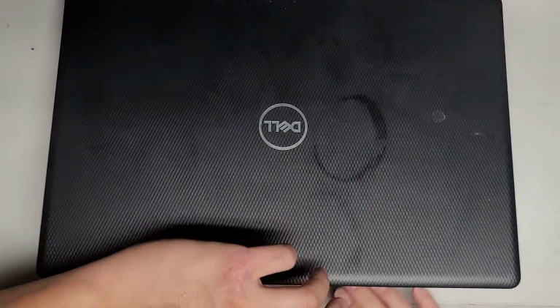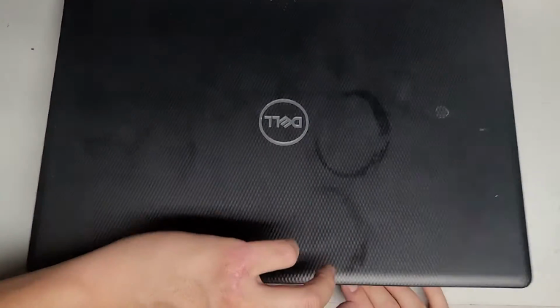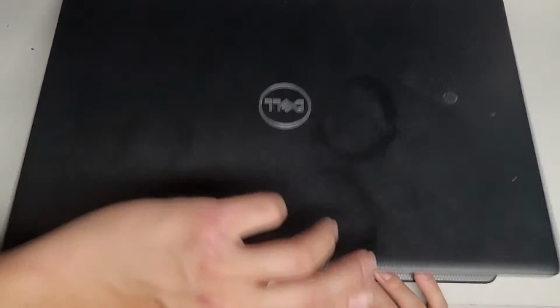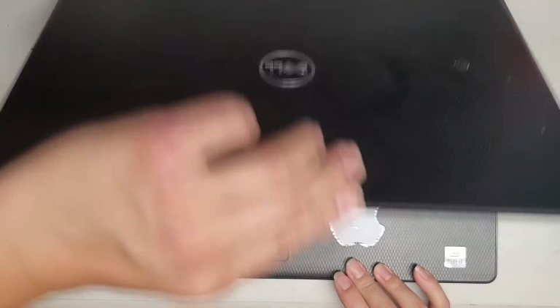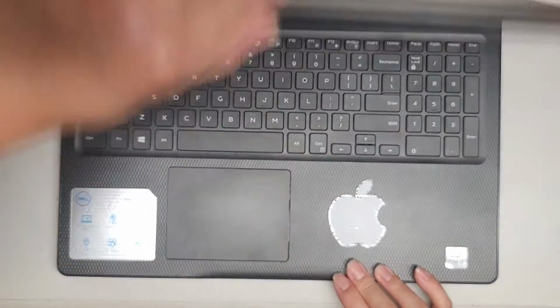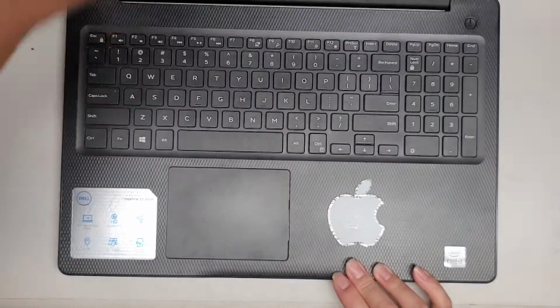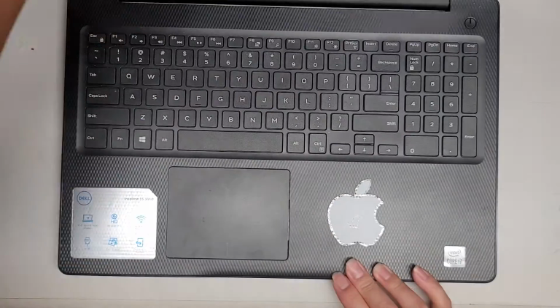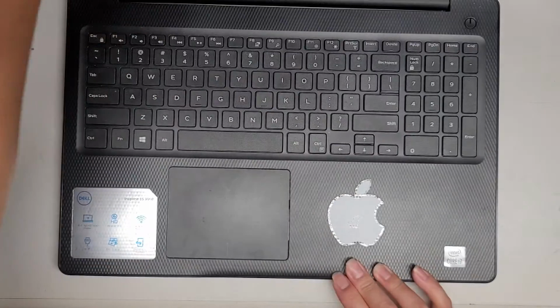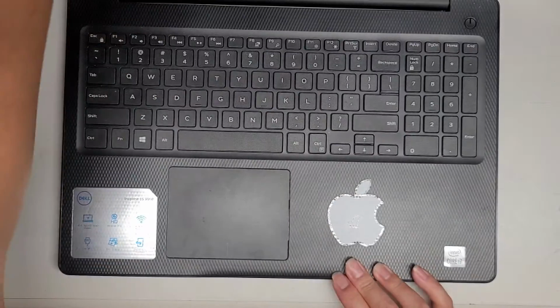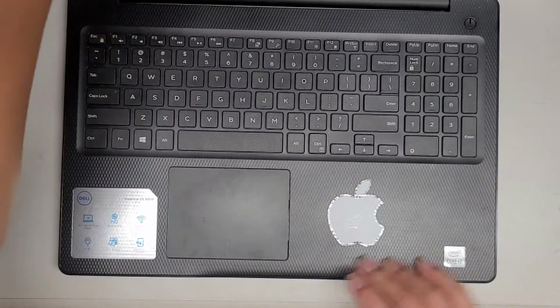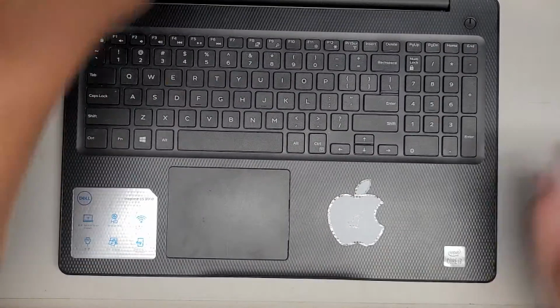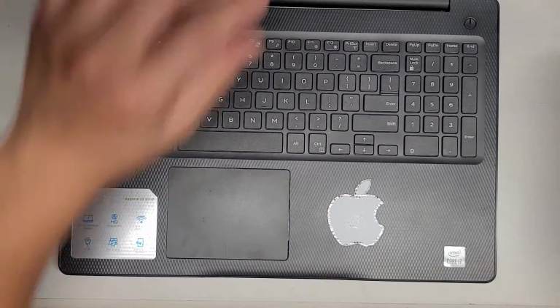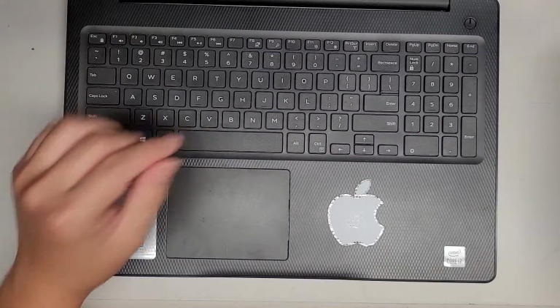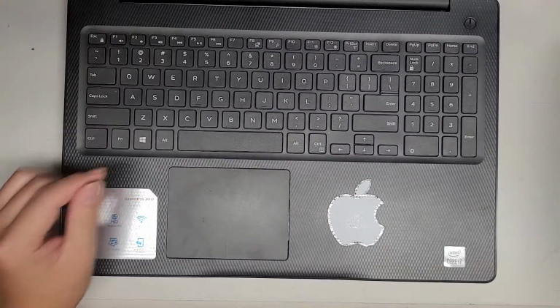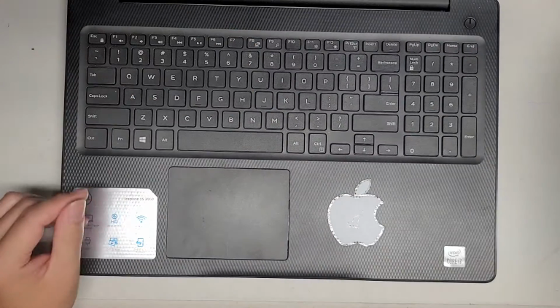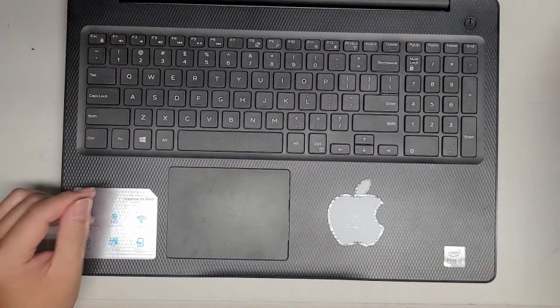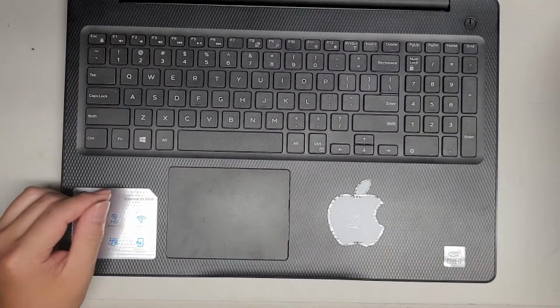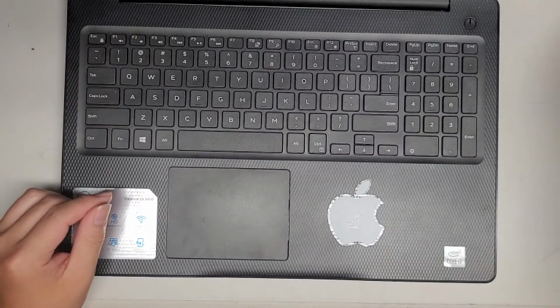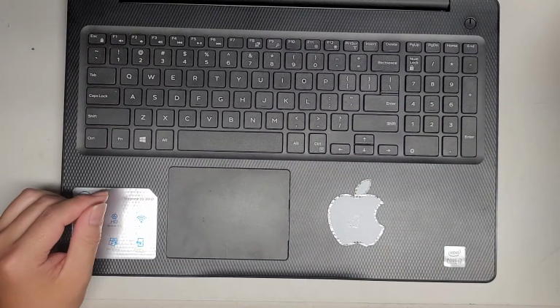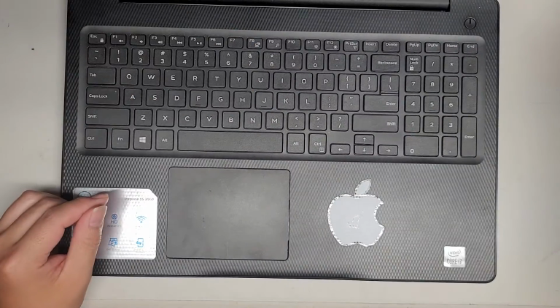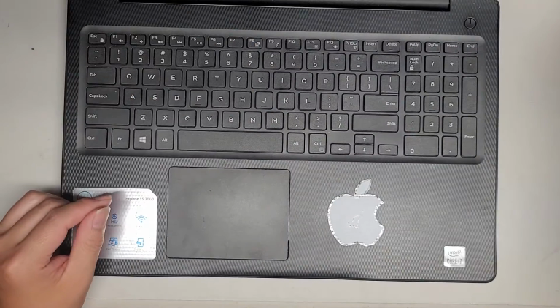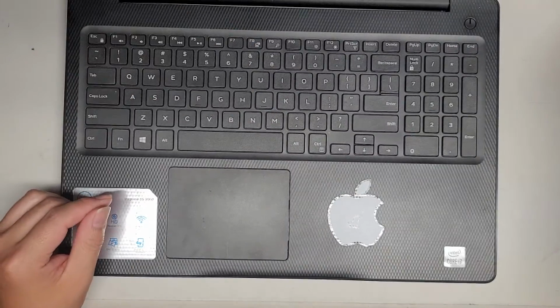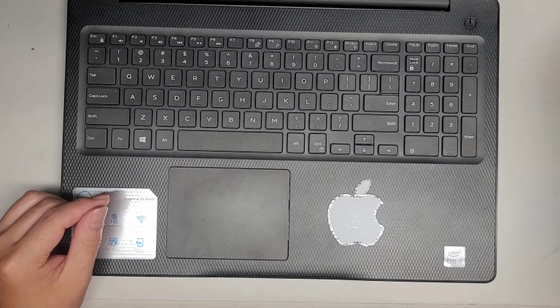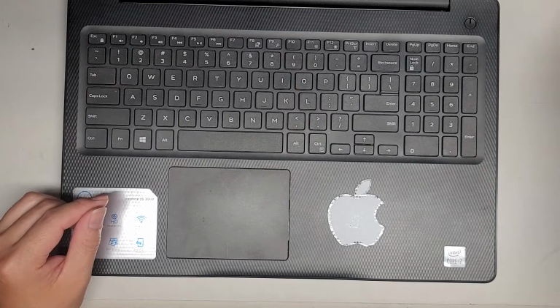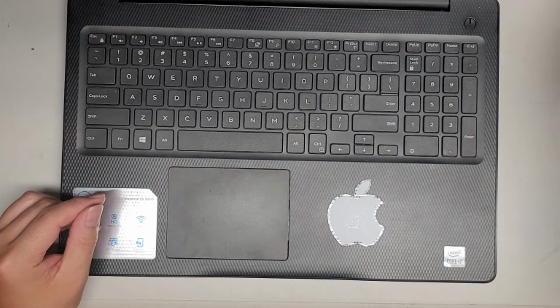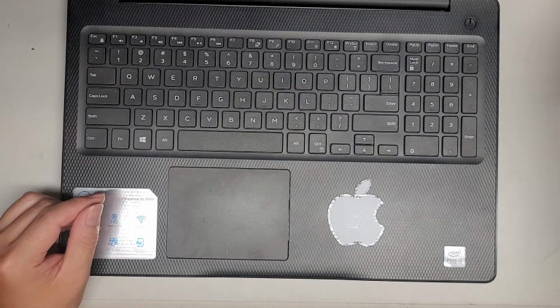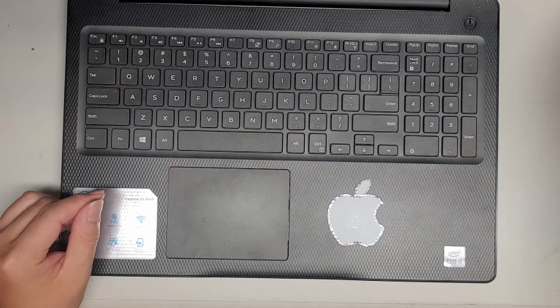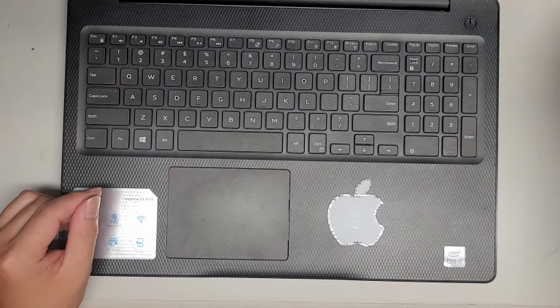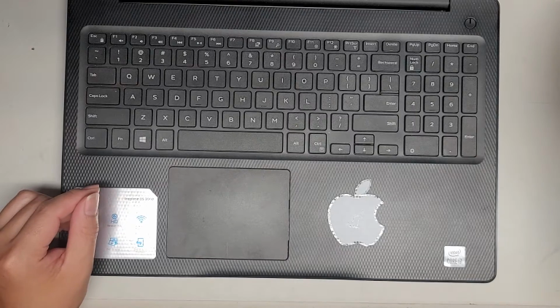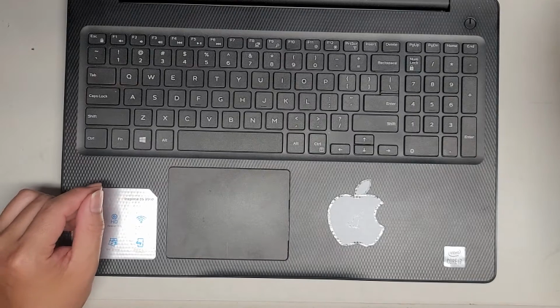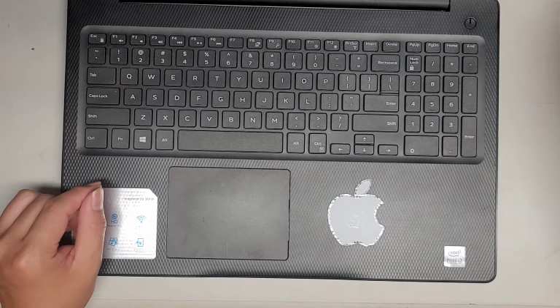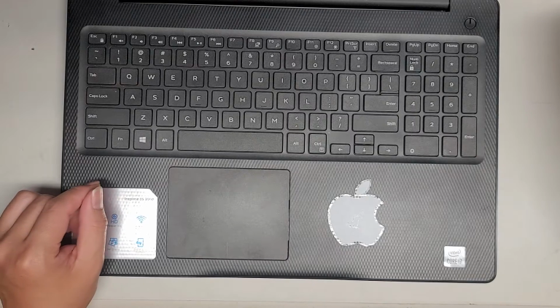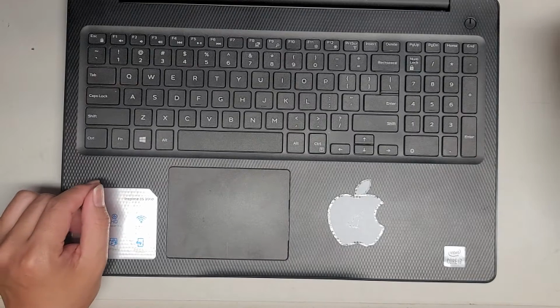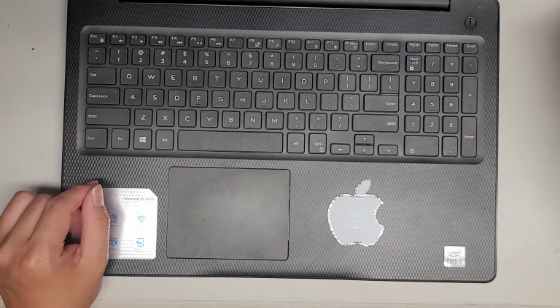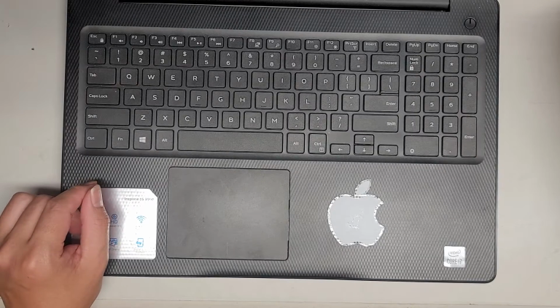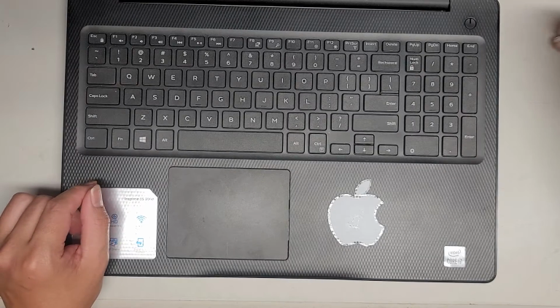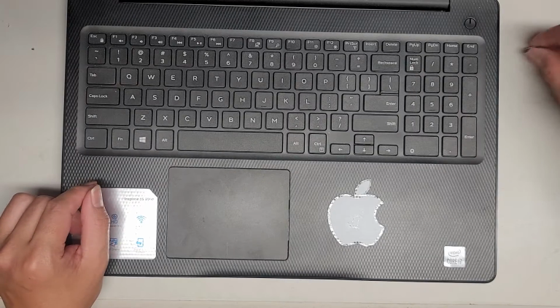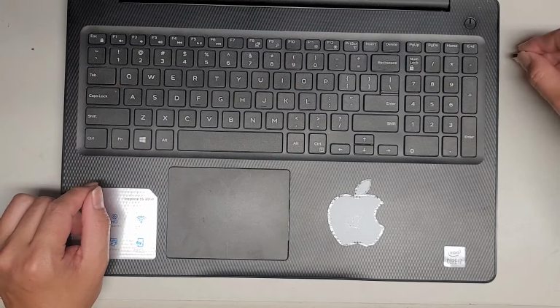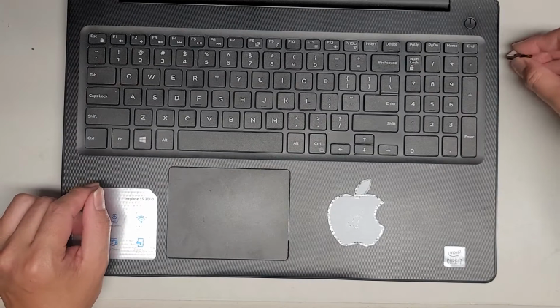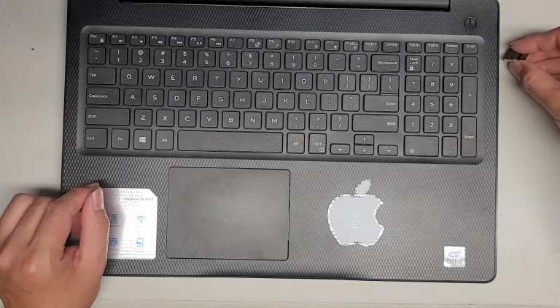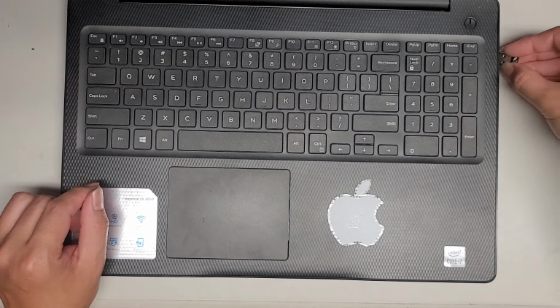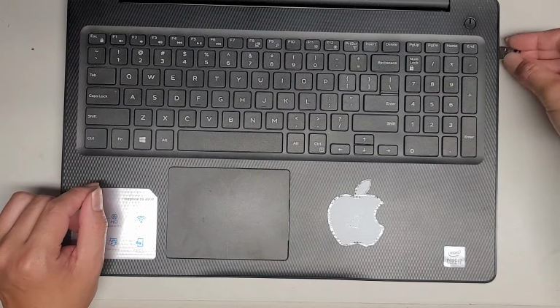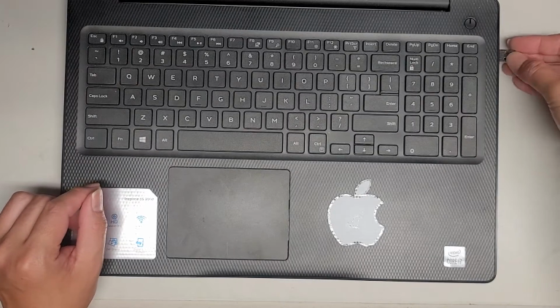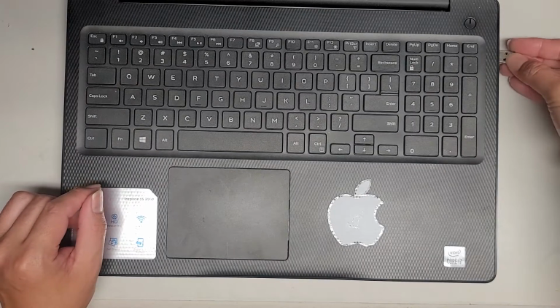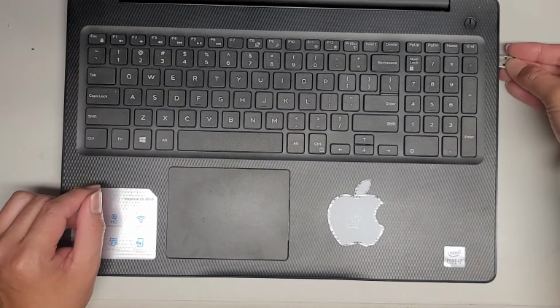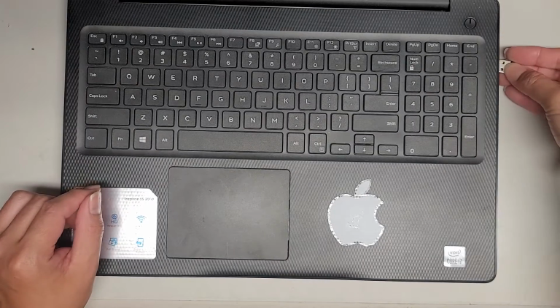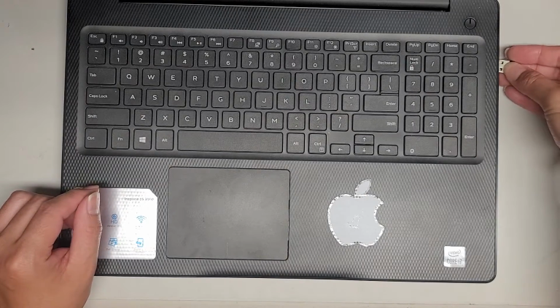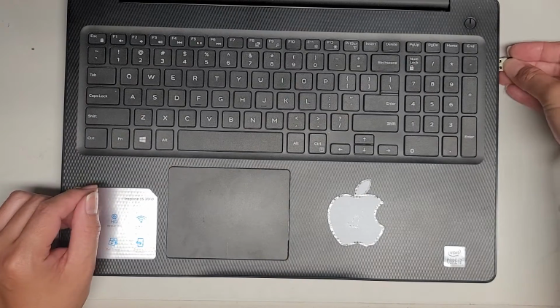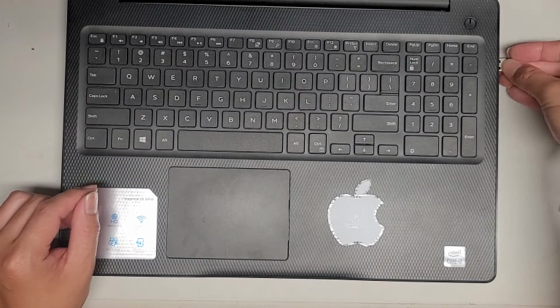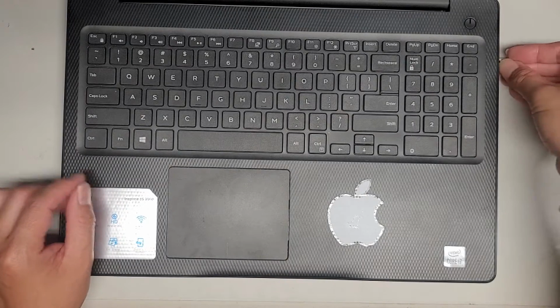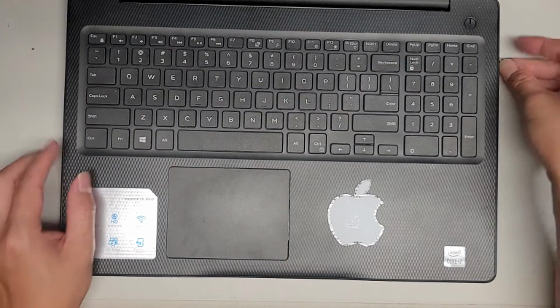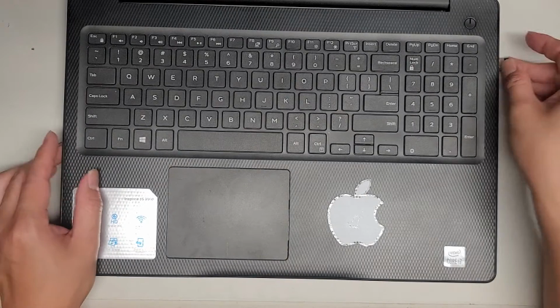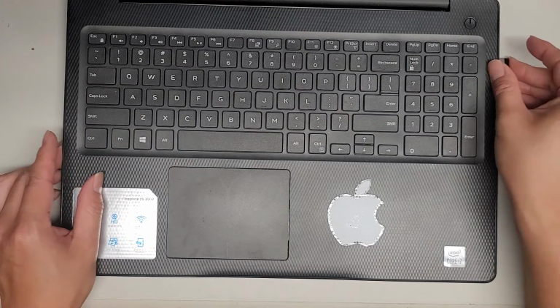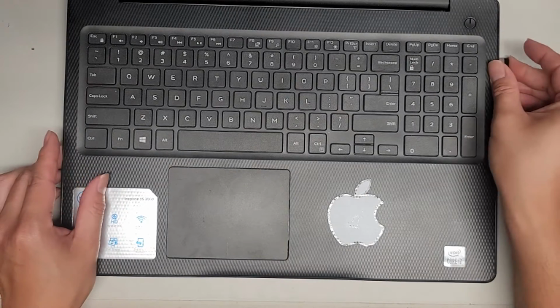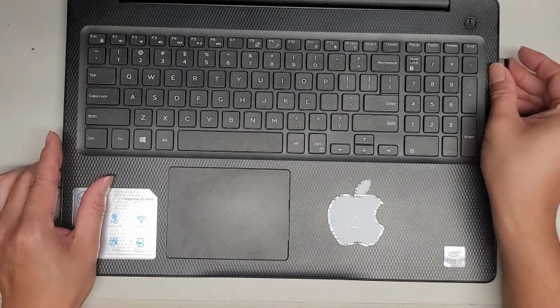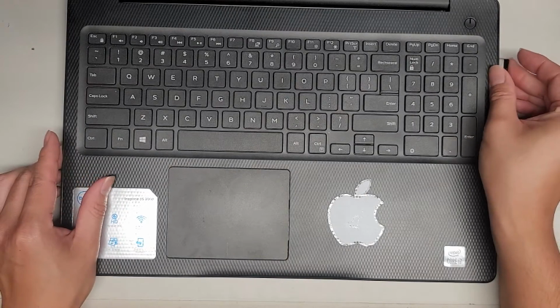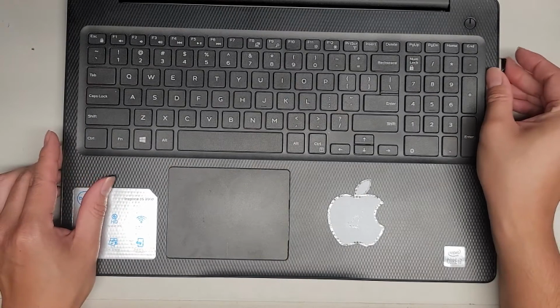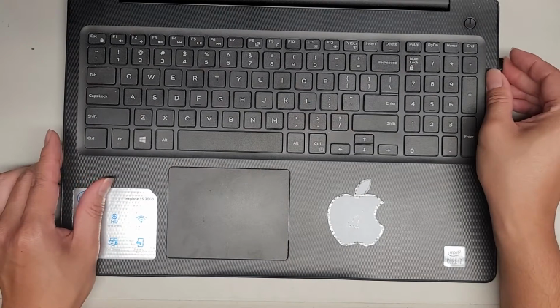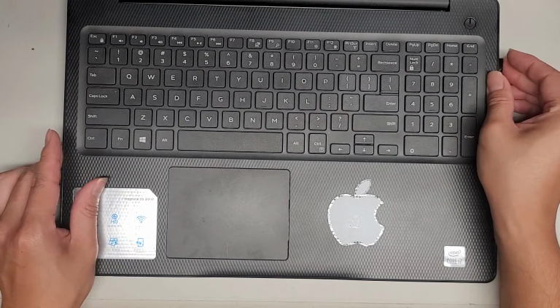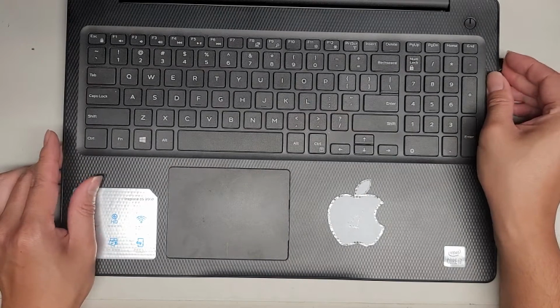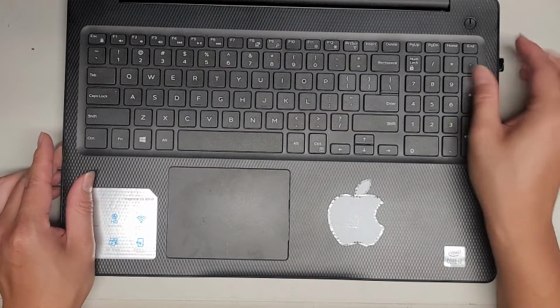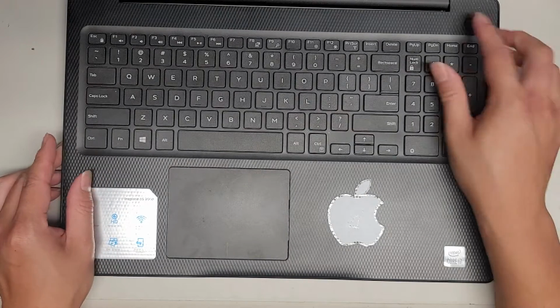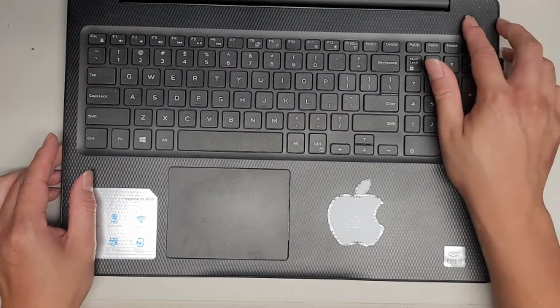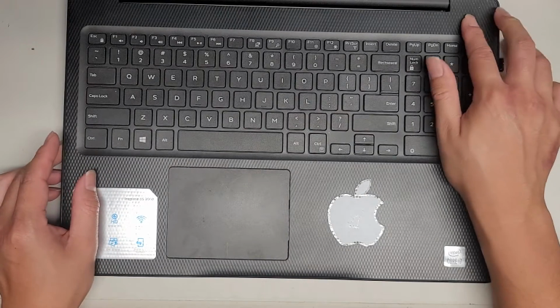We're just going to plug this in and boot the Windows installer, and that's pretty much it.